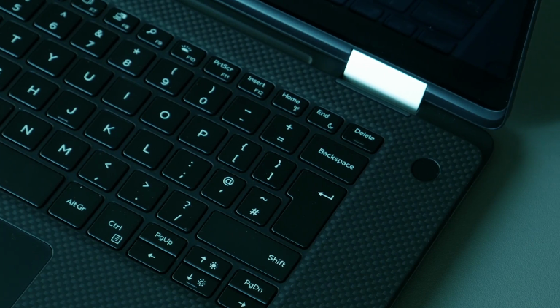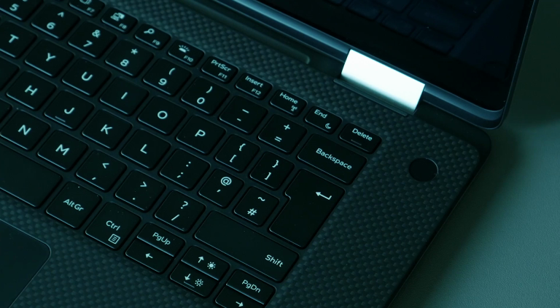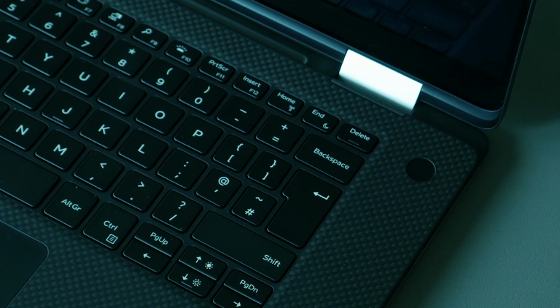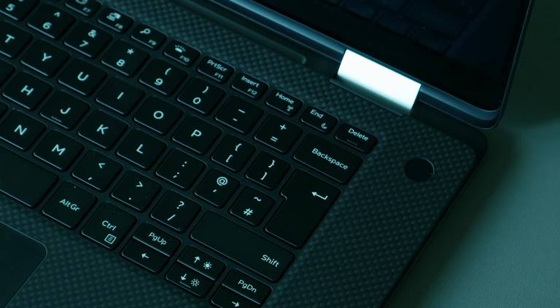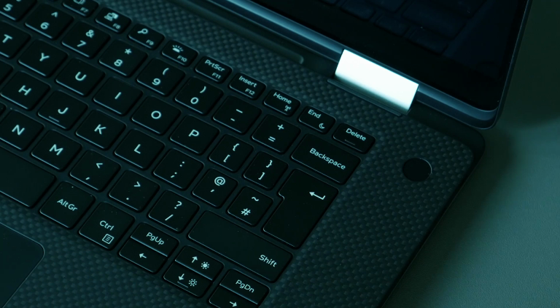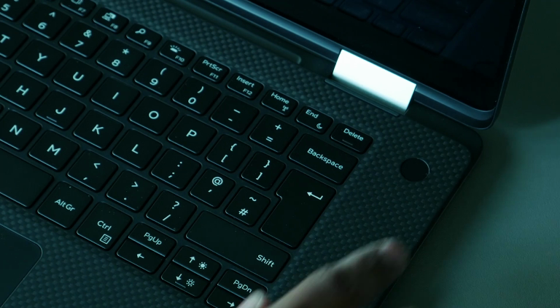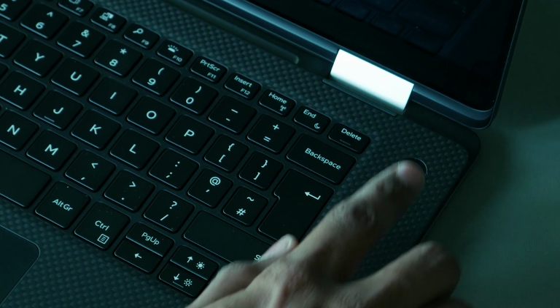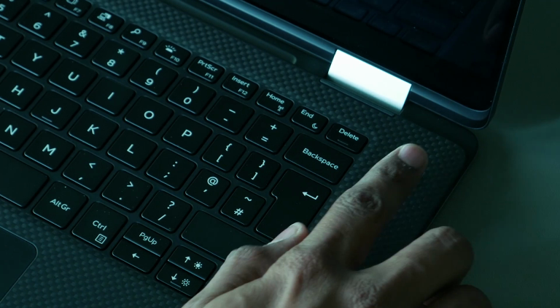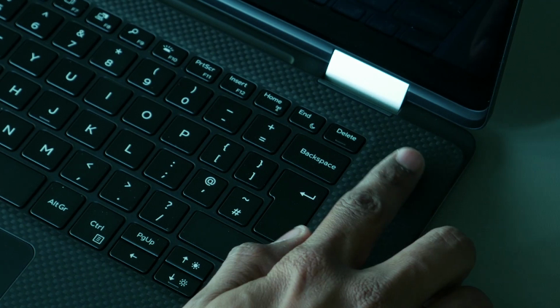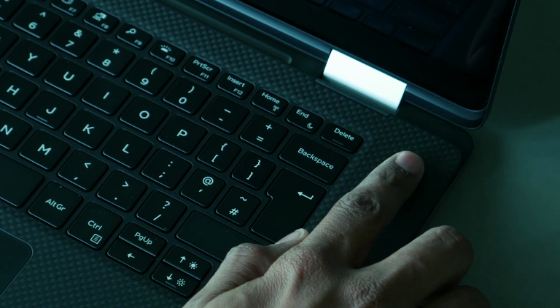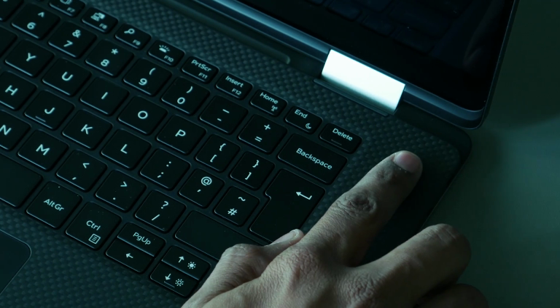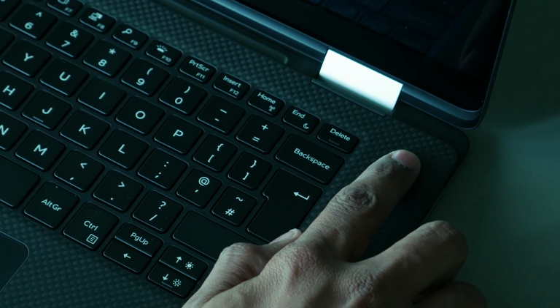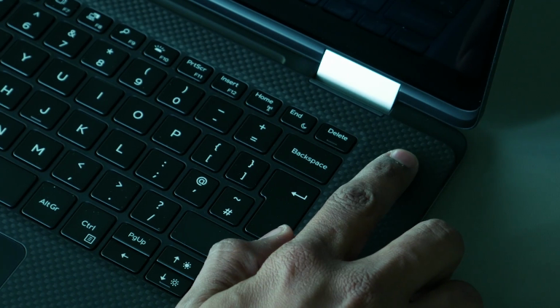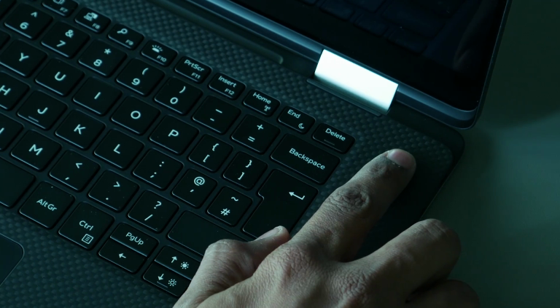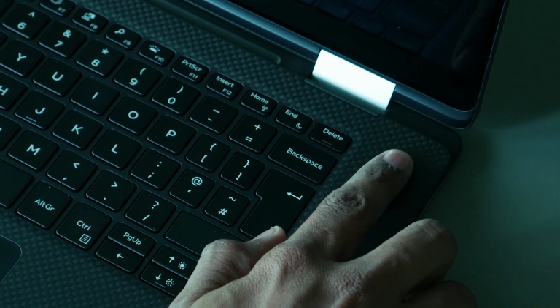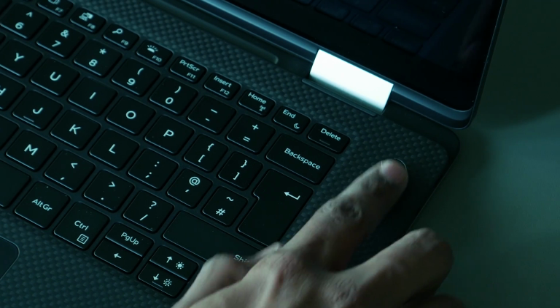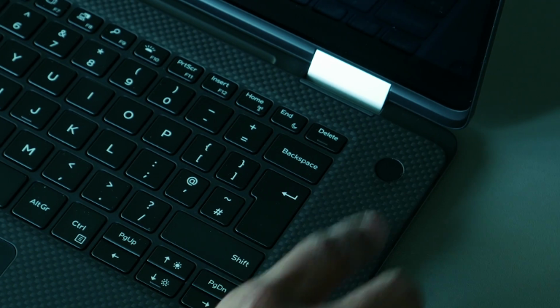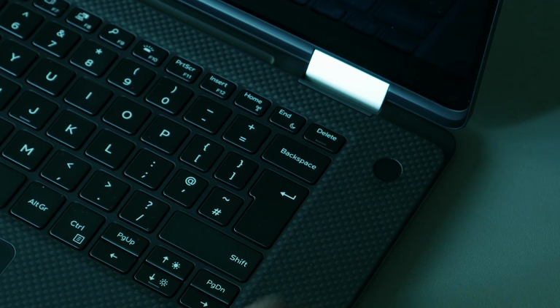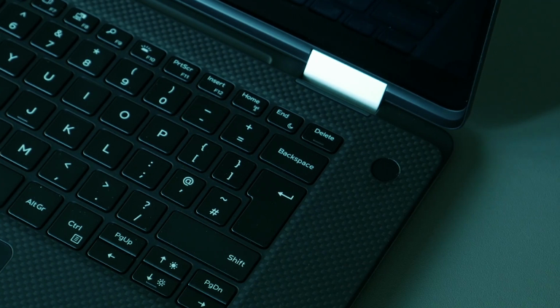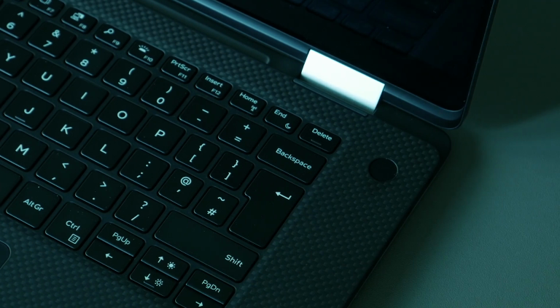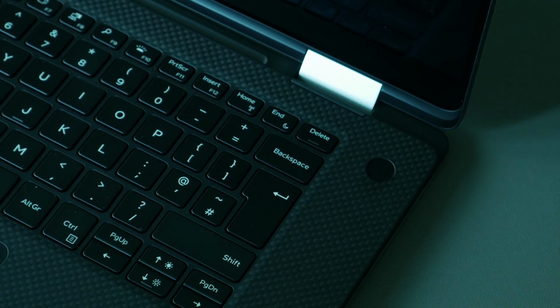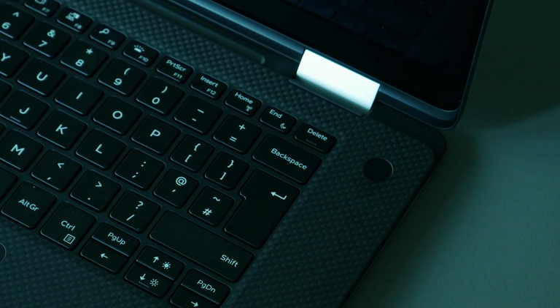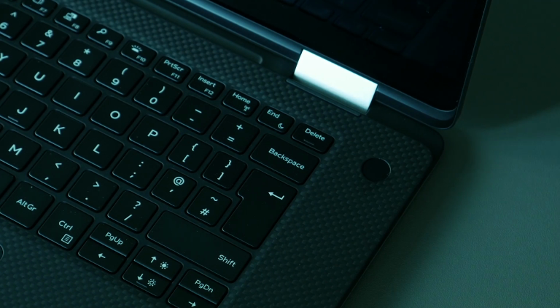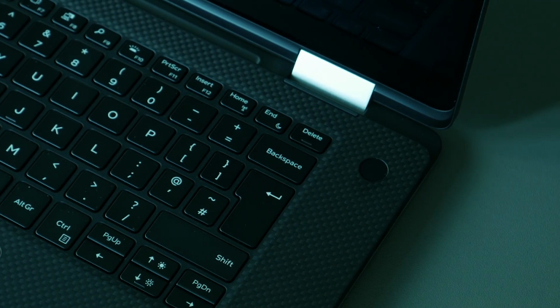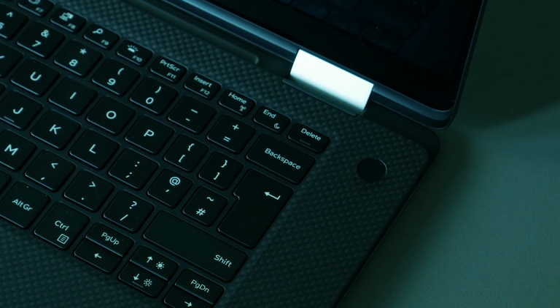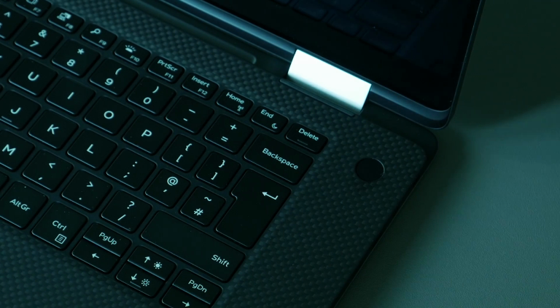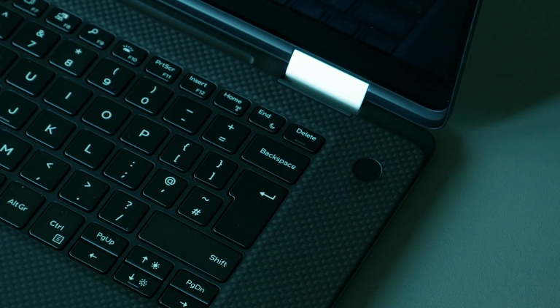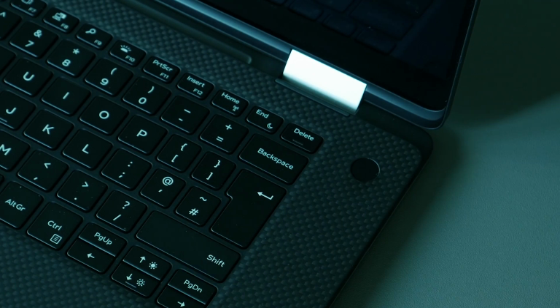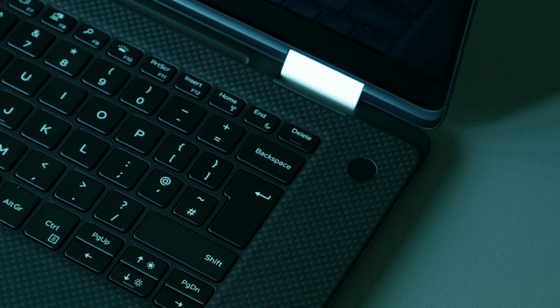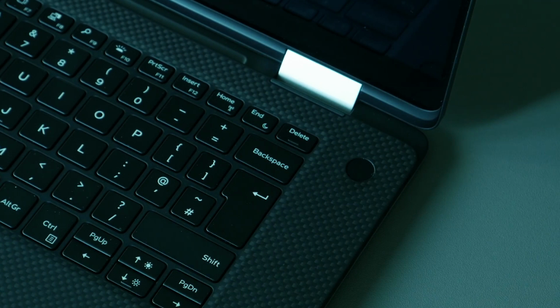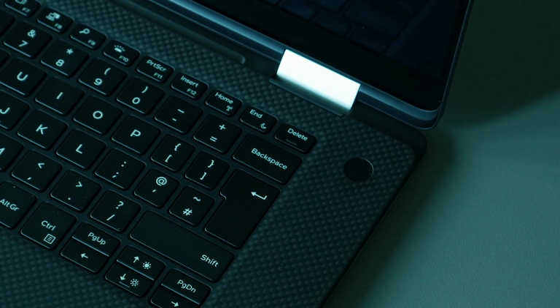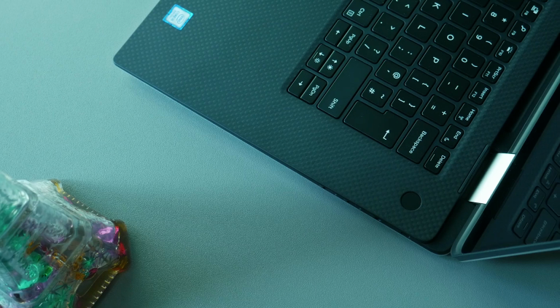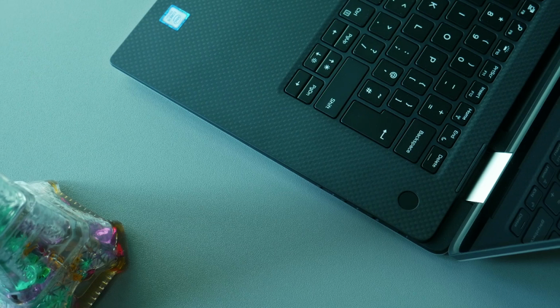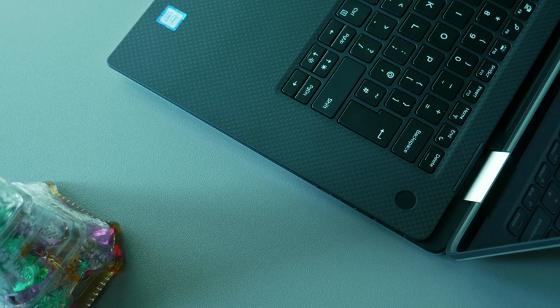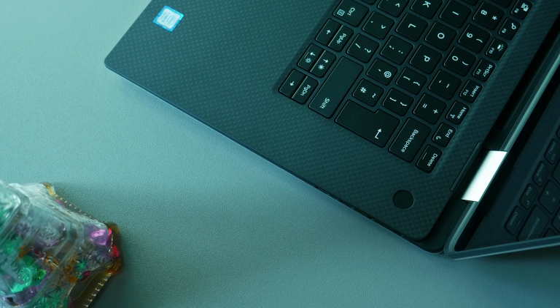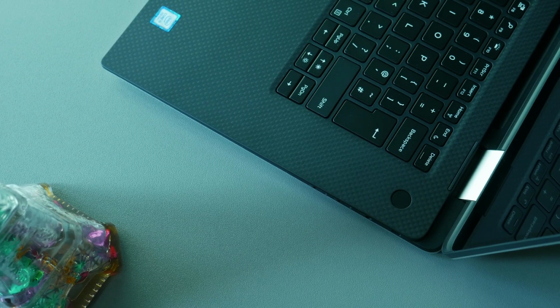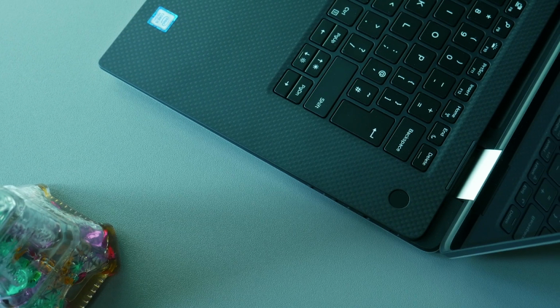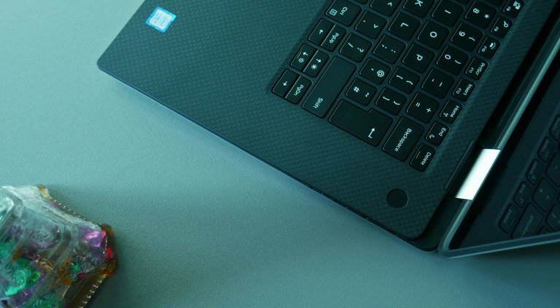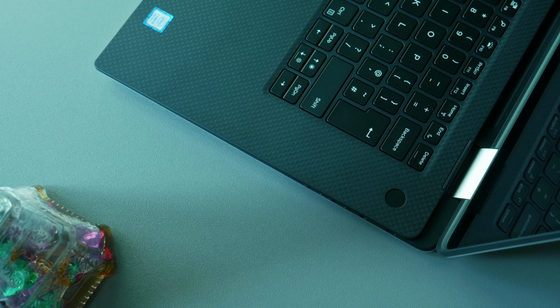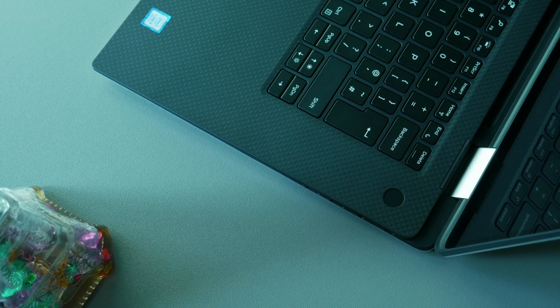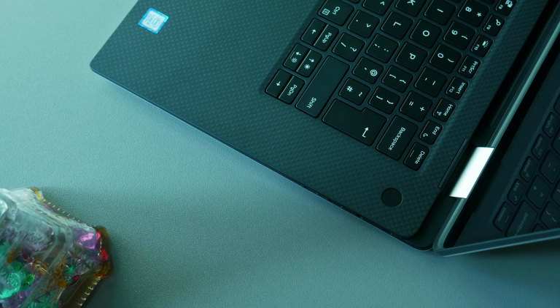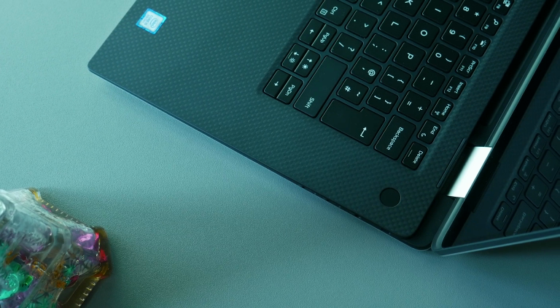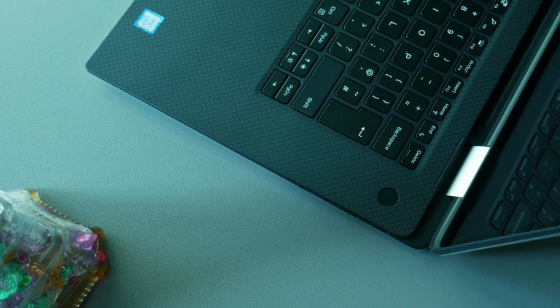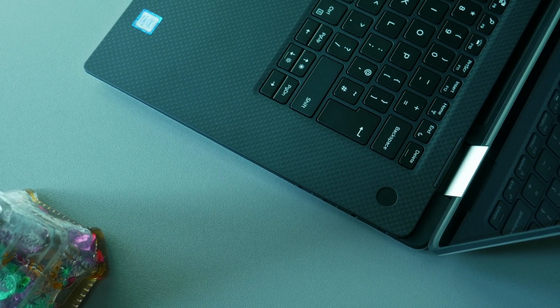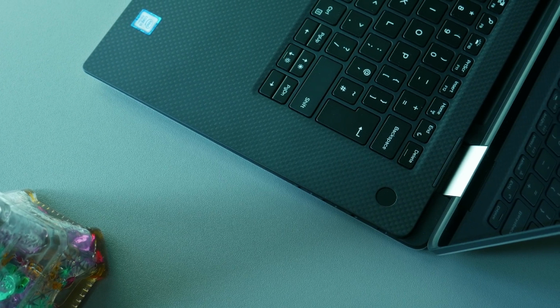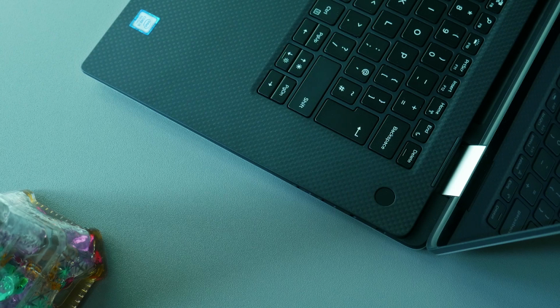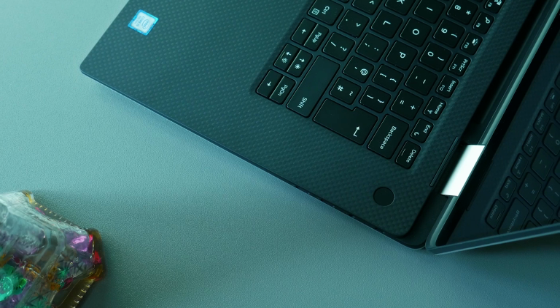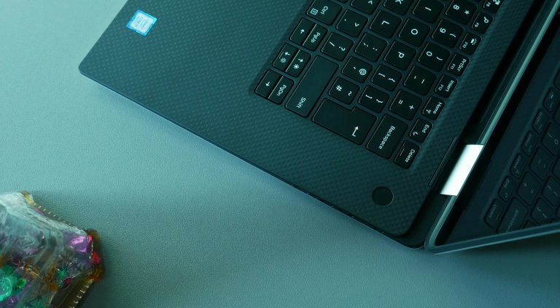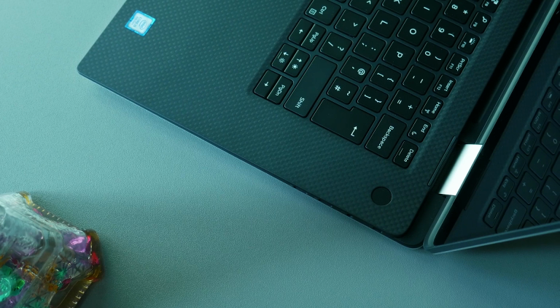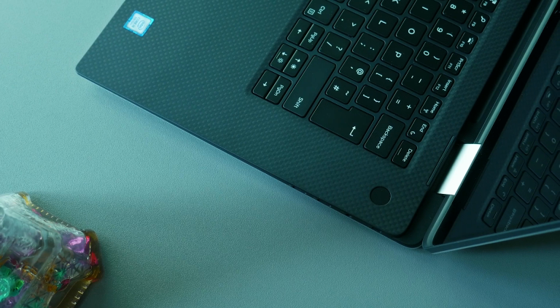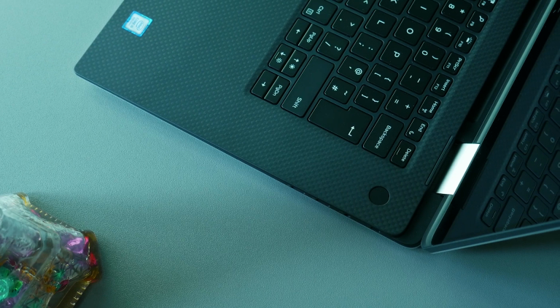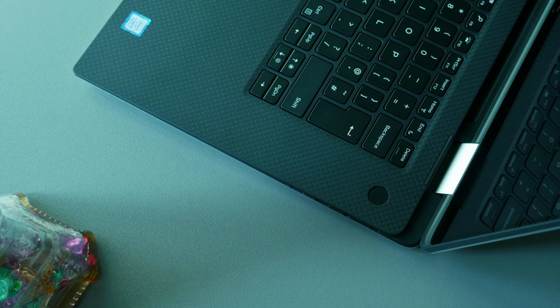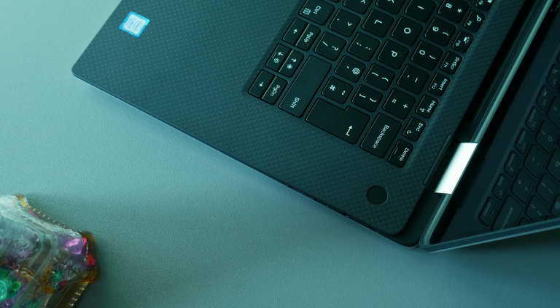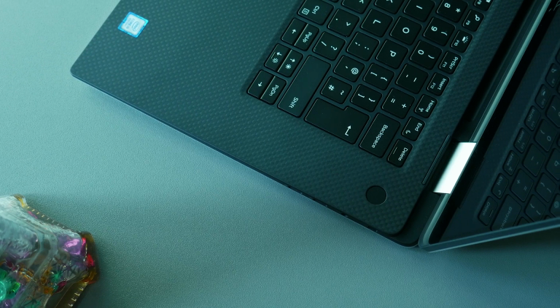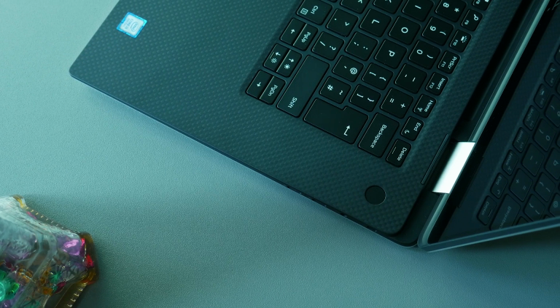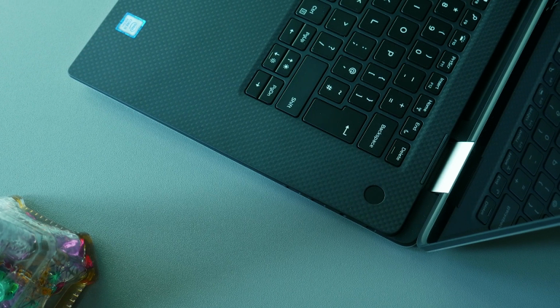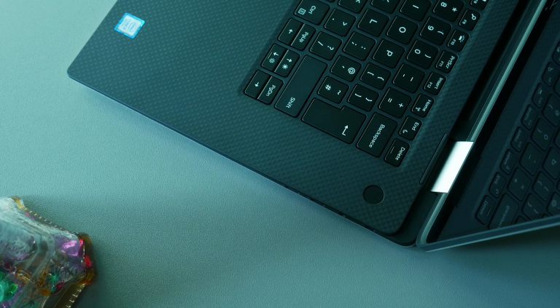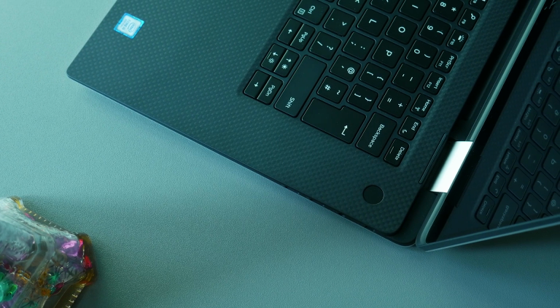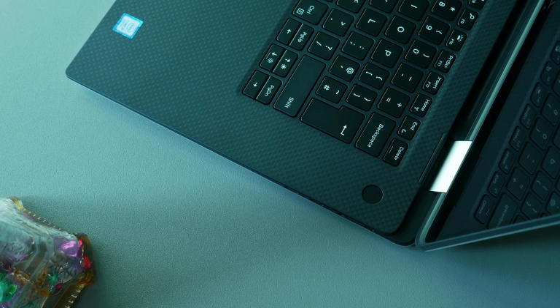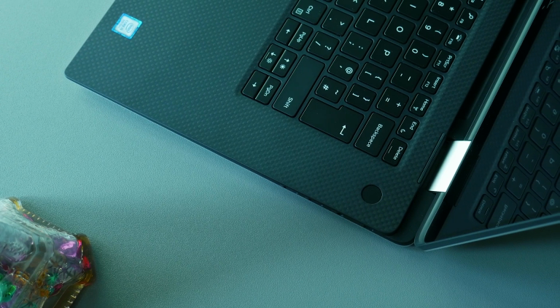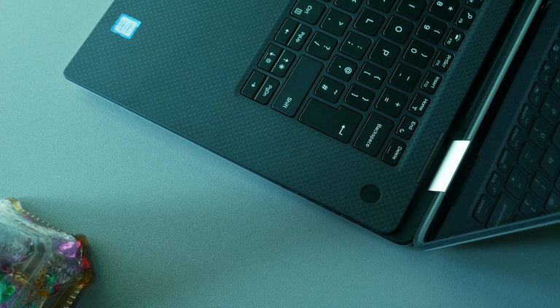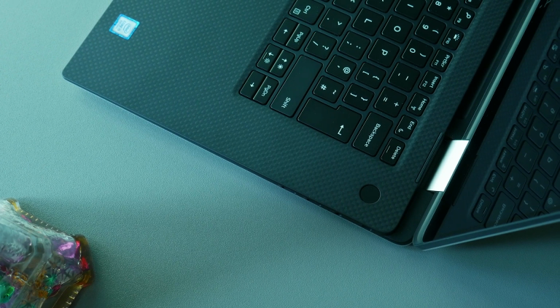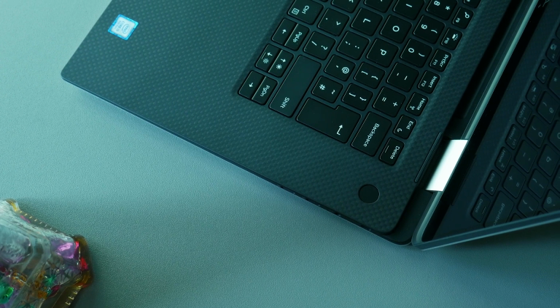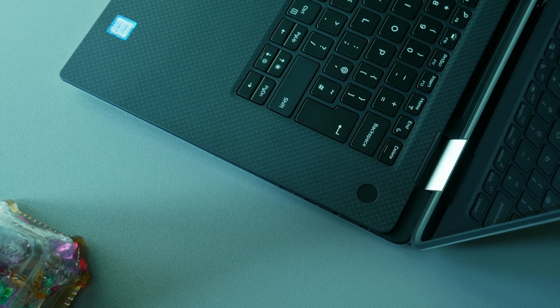The power button also doubles as a fingerprint reader, though some variants do not come with the fingerprint option, so you can verify that before placing your order.